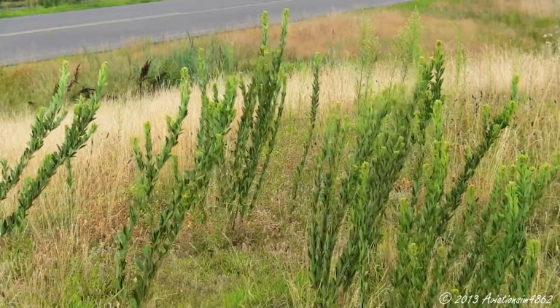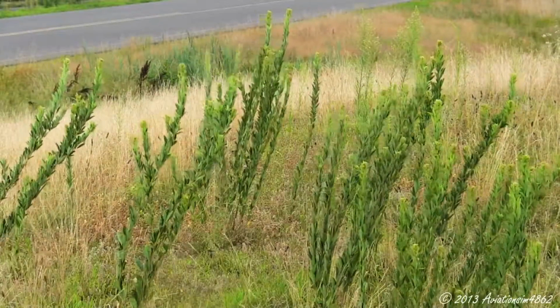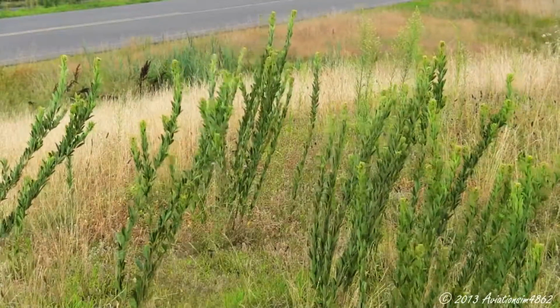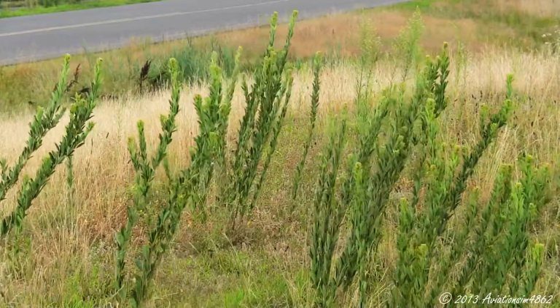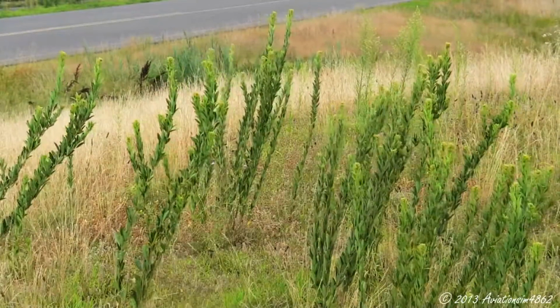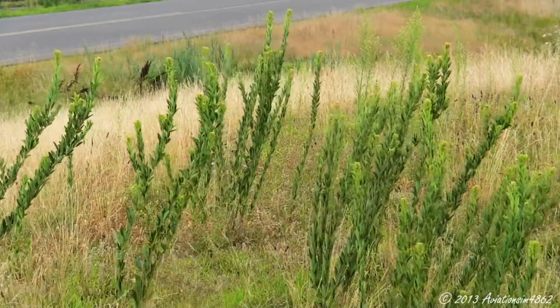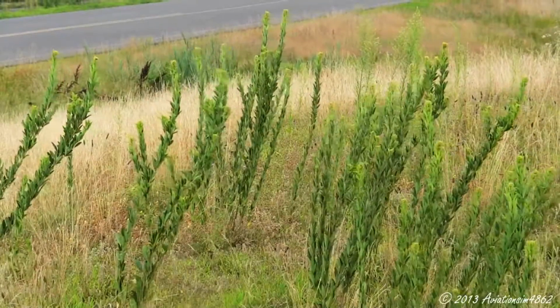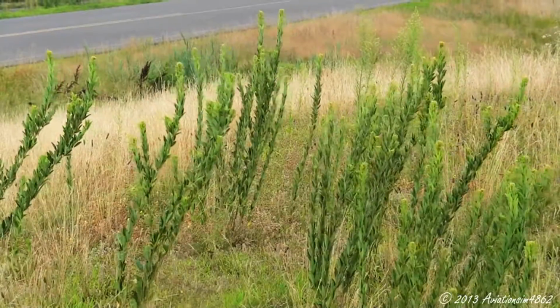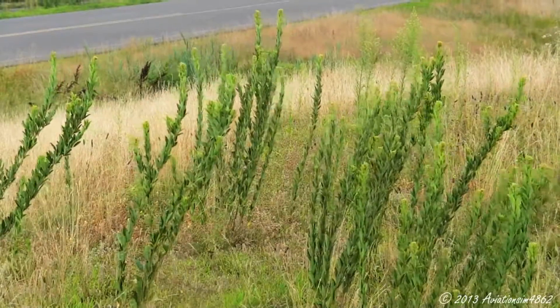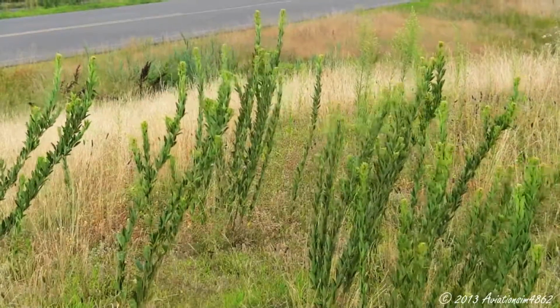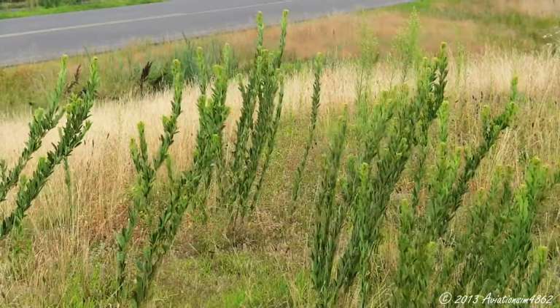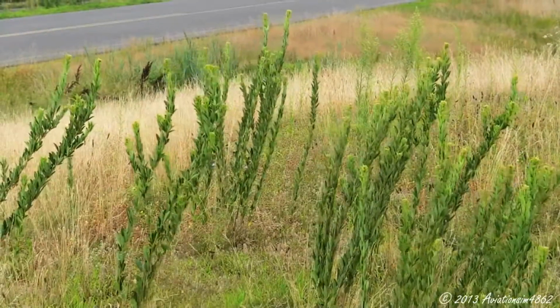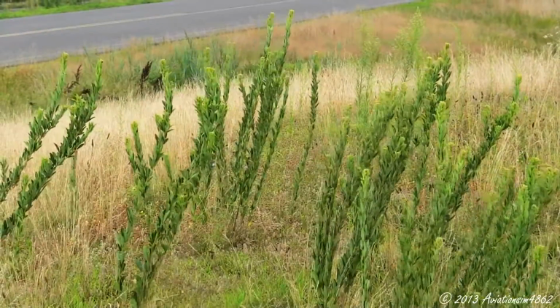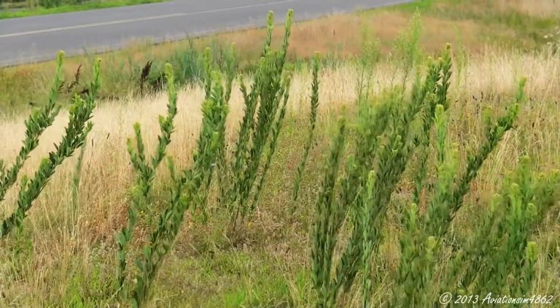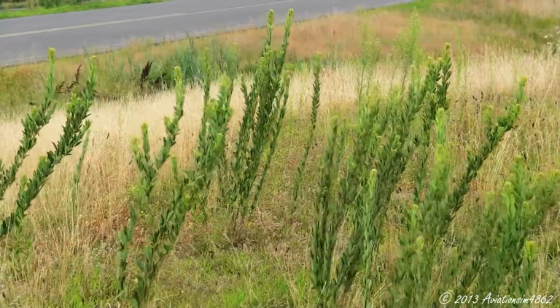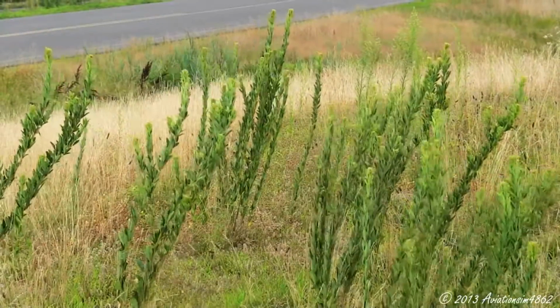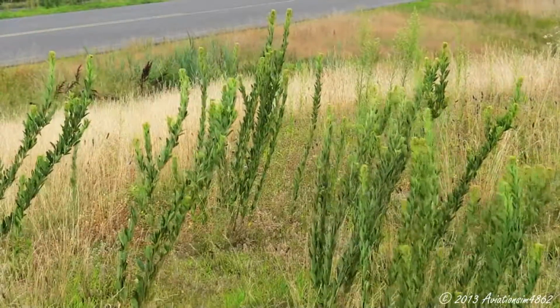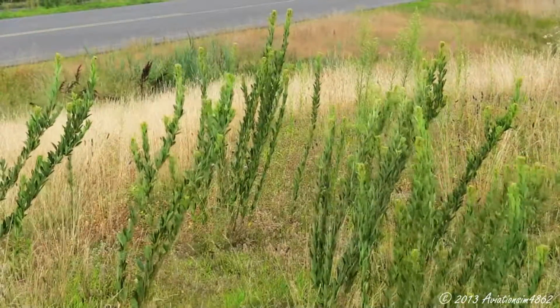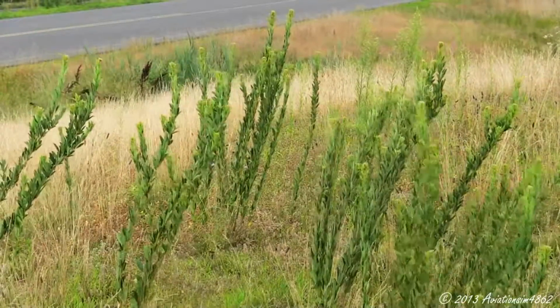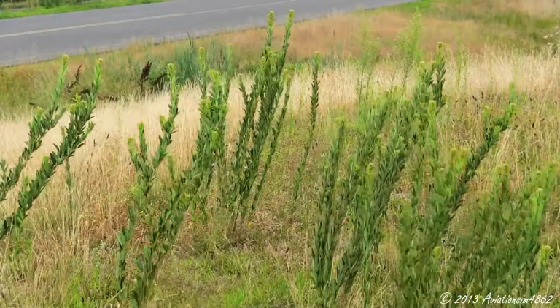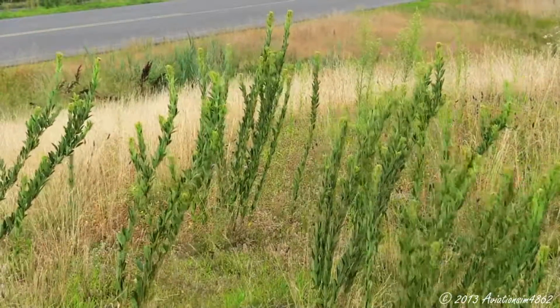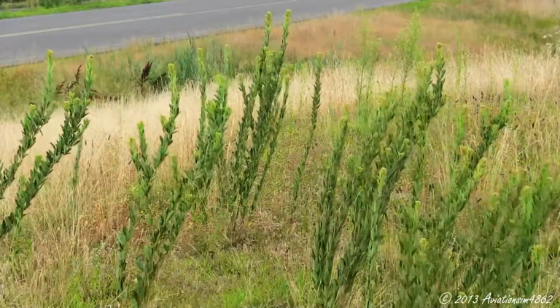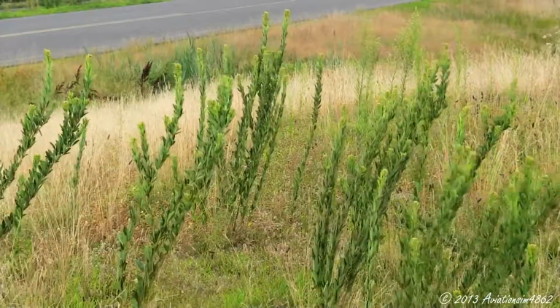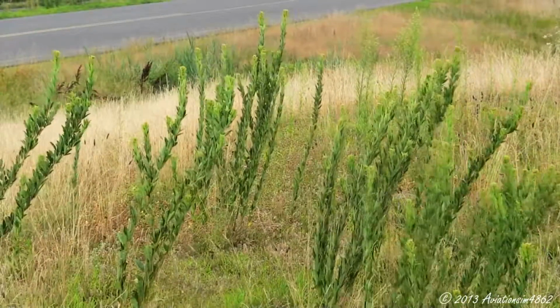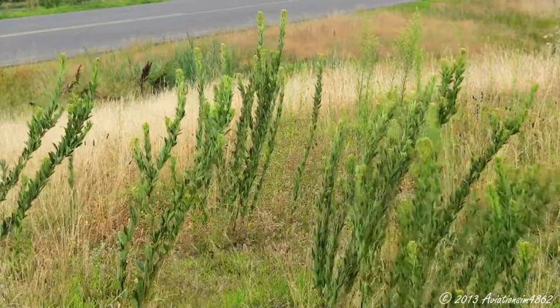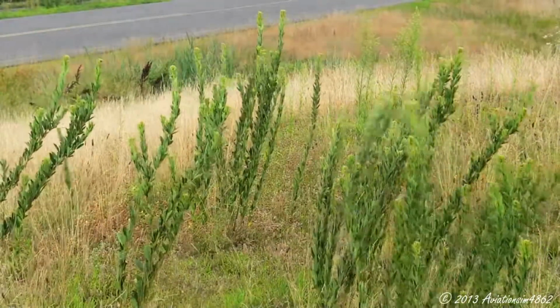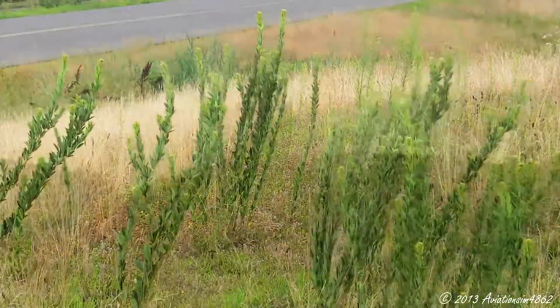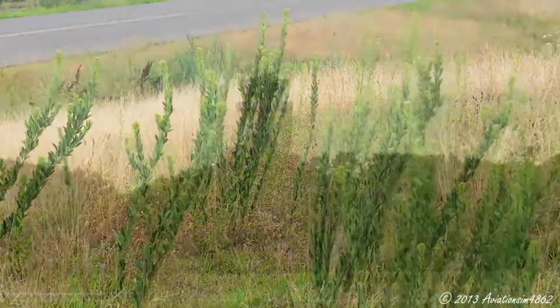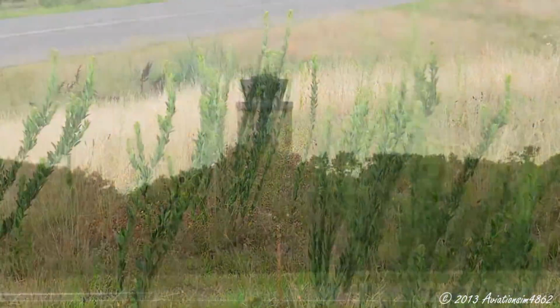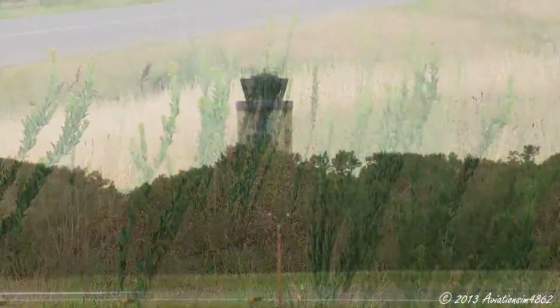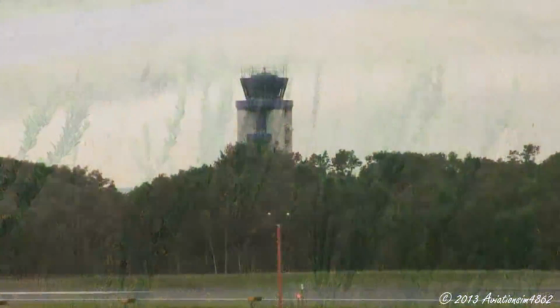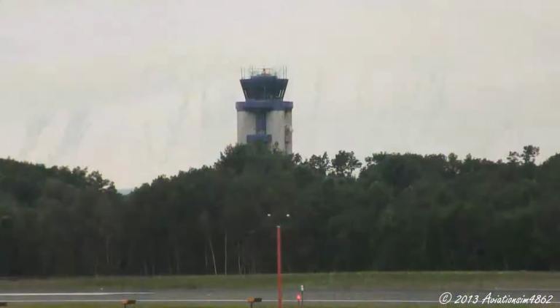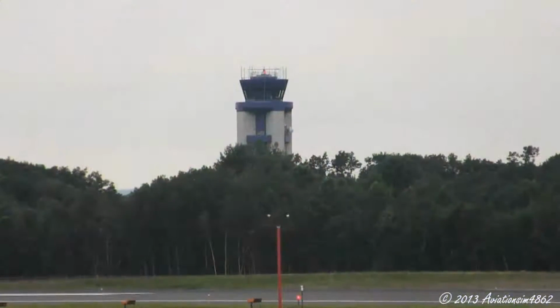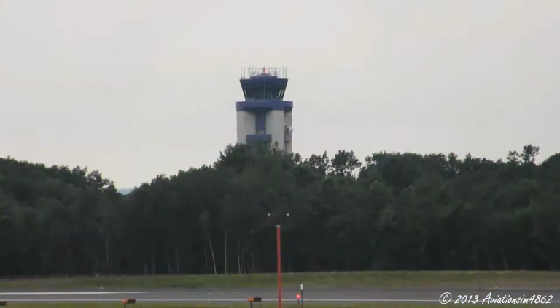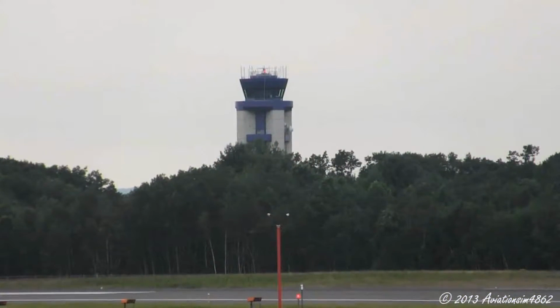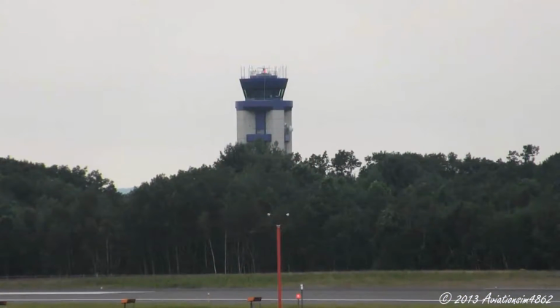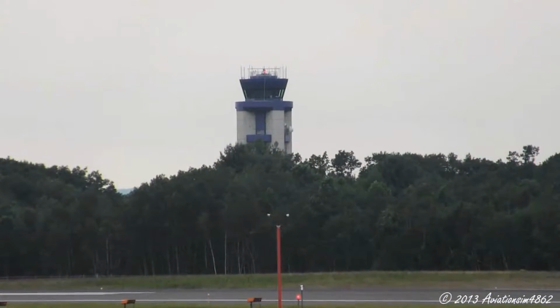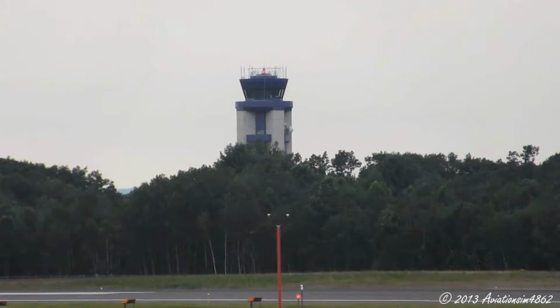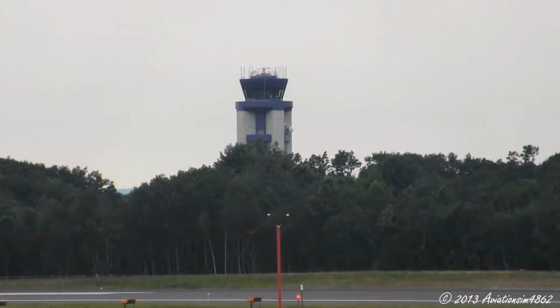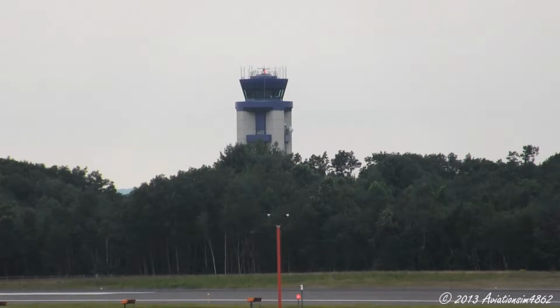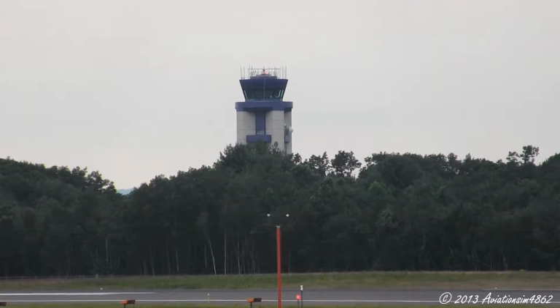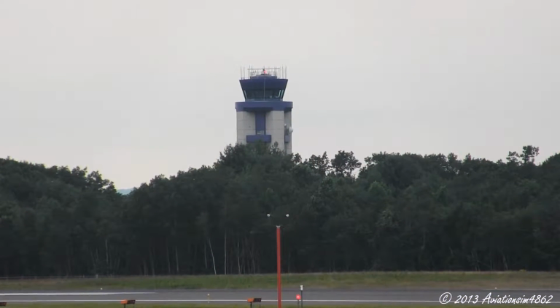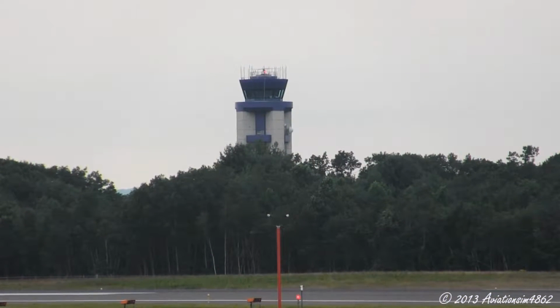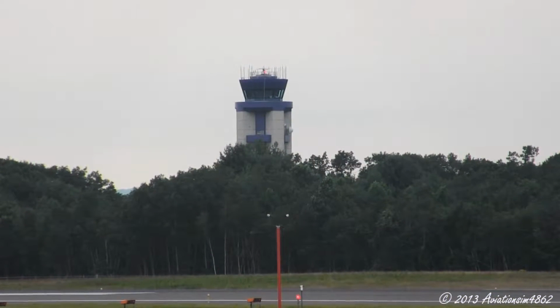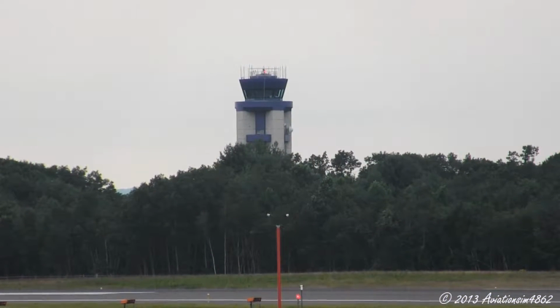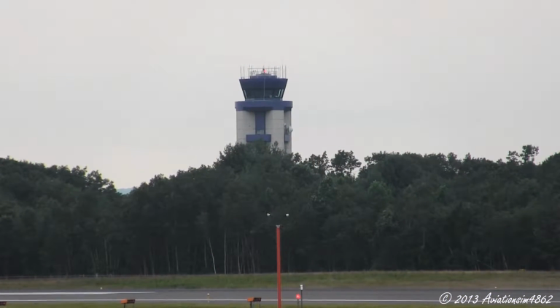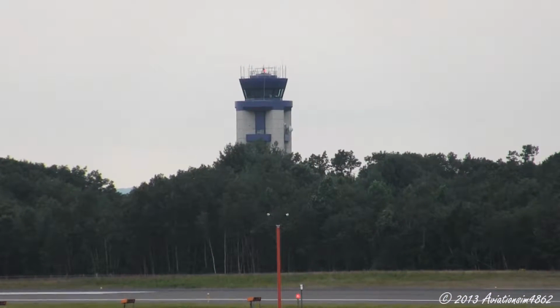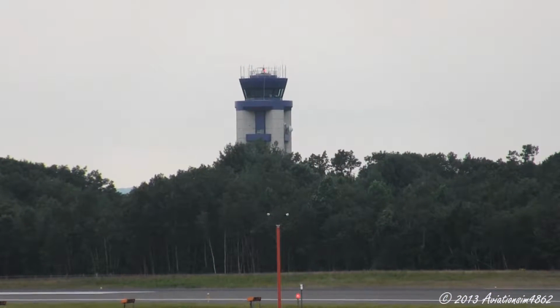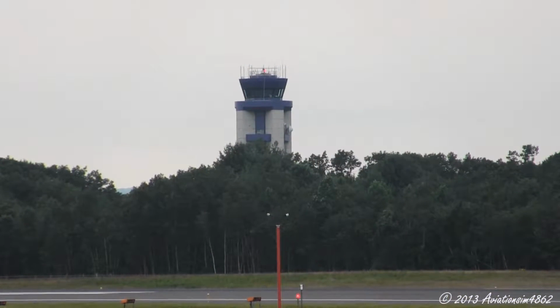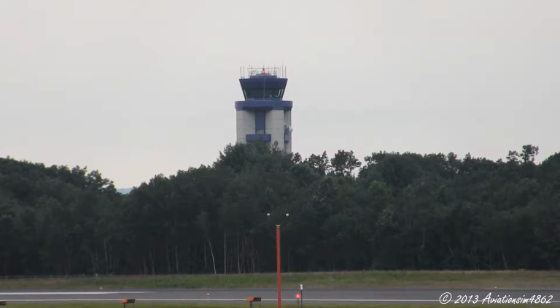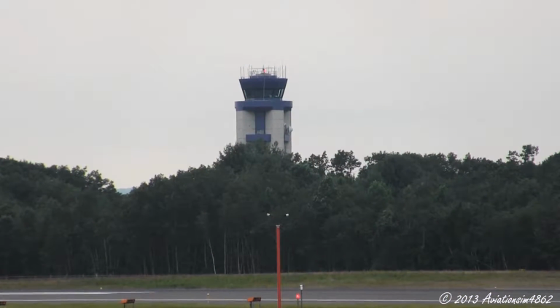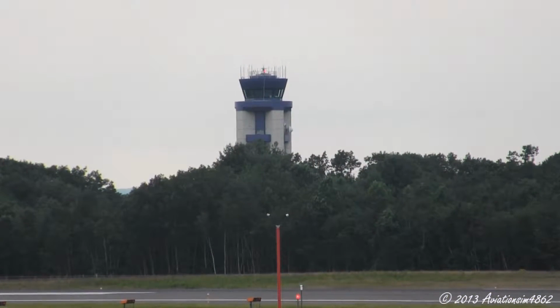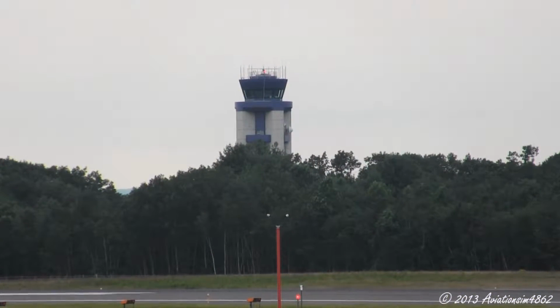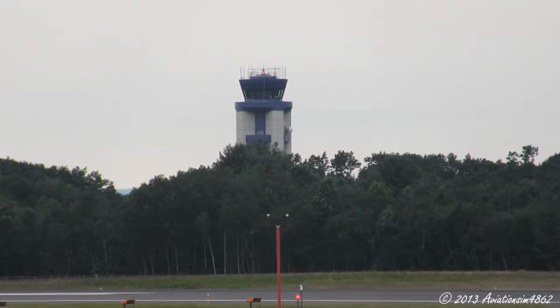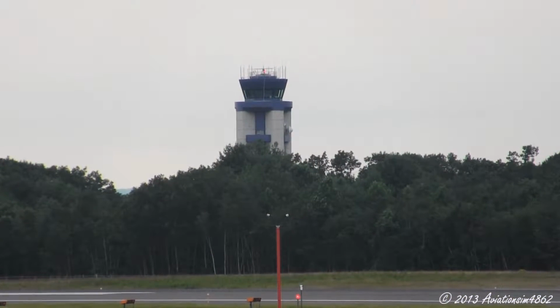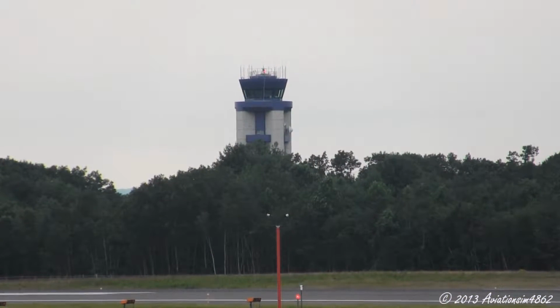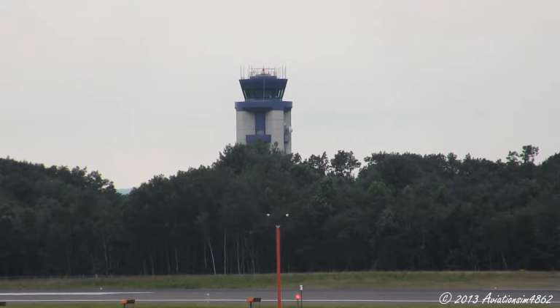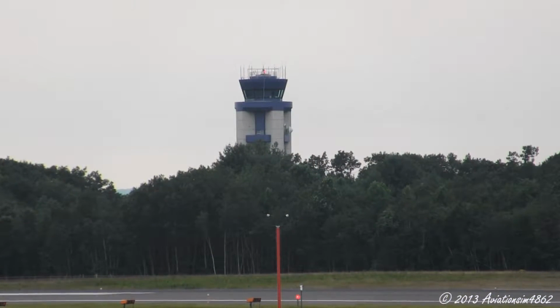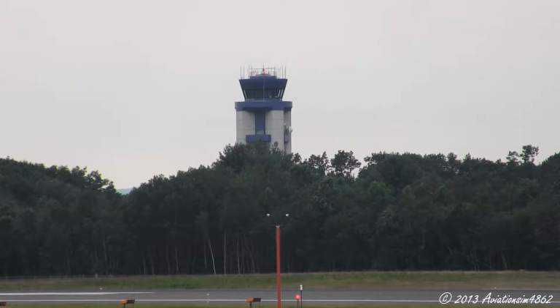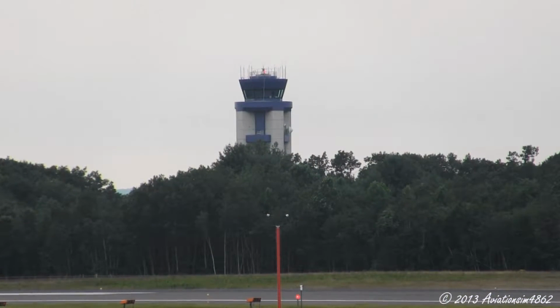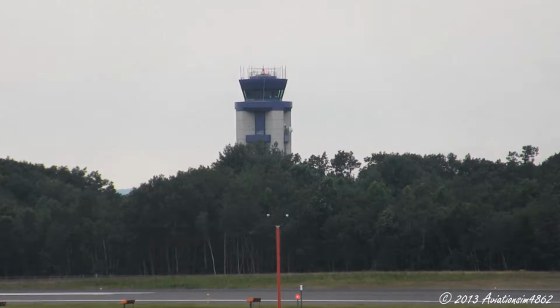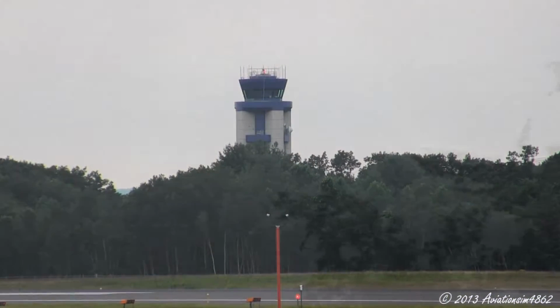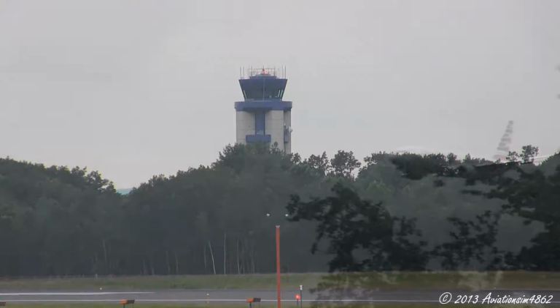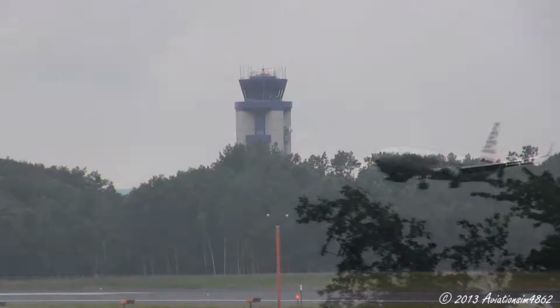Surgeon 478 for 24. Surgeon 478 for Alley Tower, traffic hold to position, runway 24 for the line. Runway 24, runway 24.